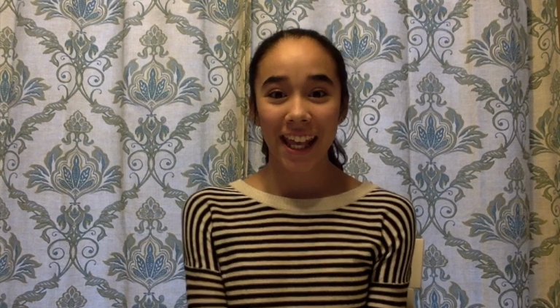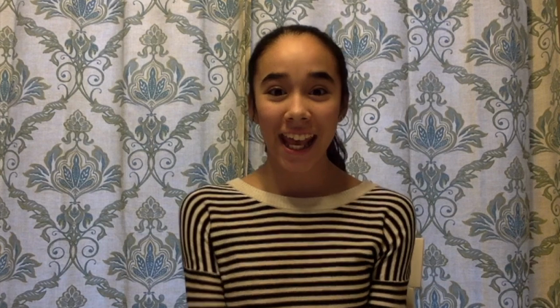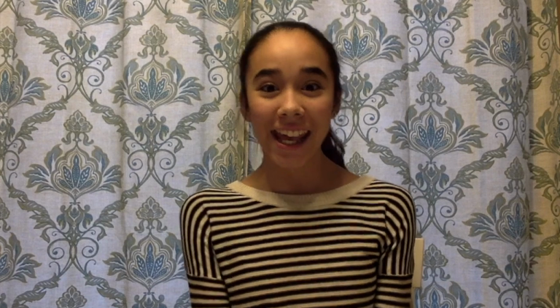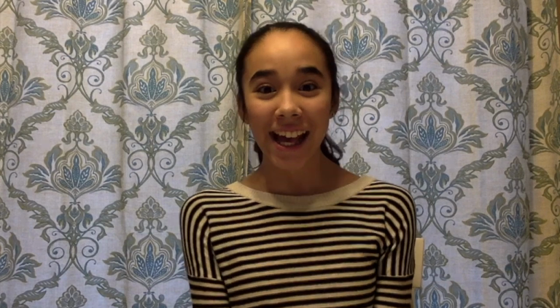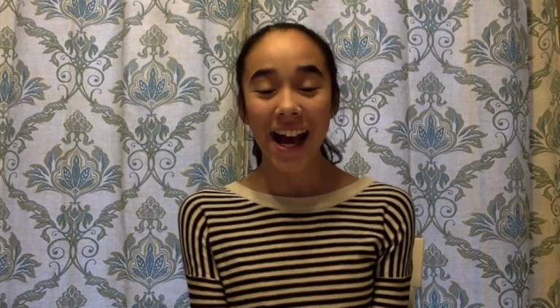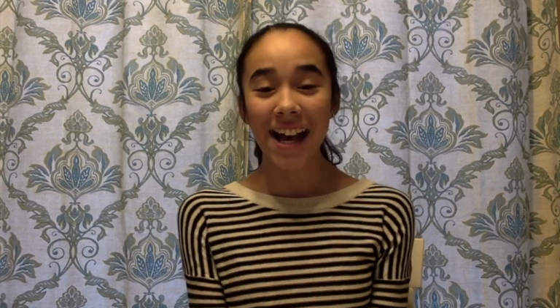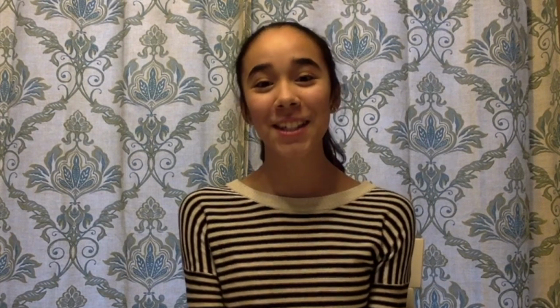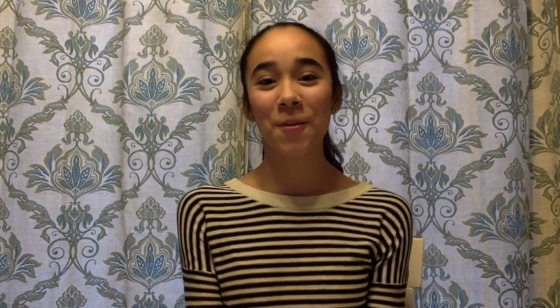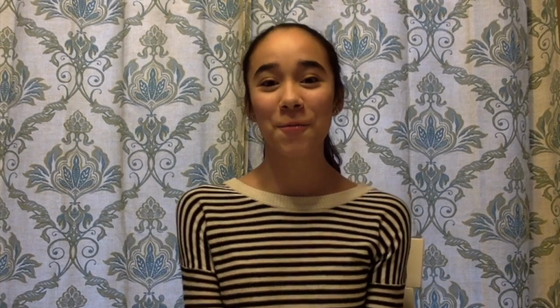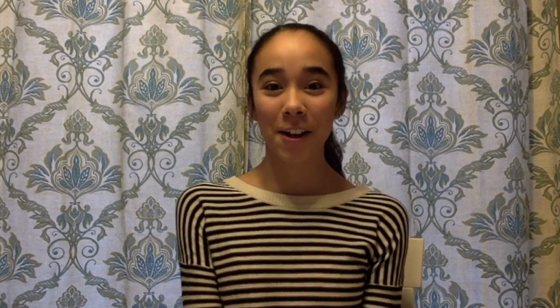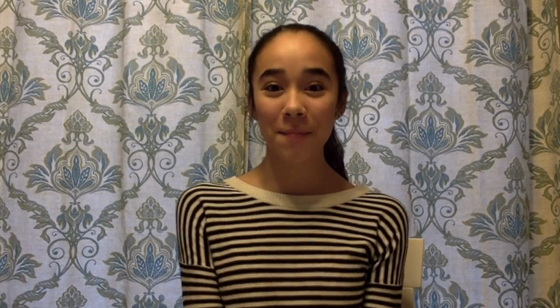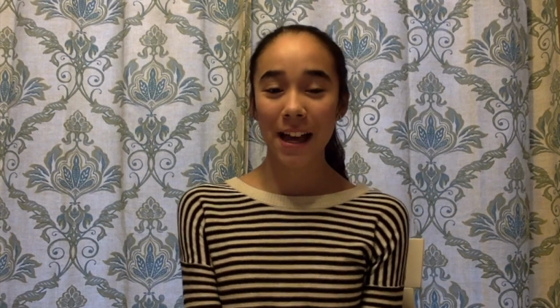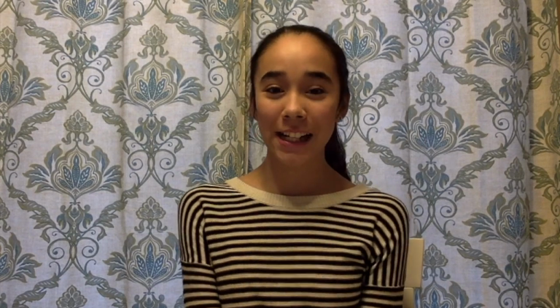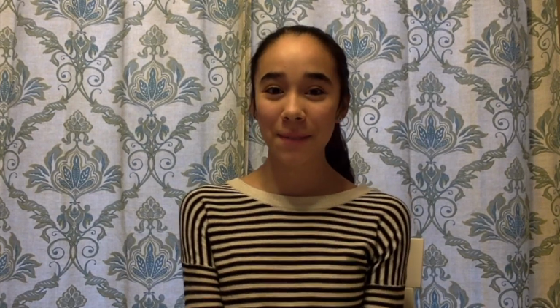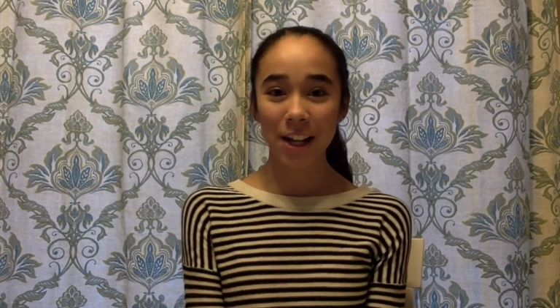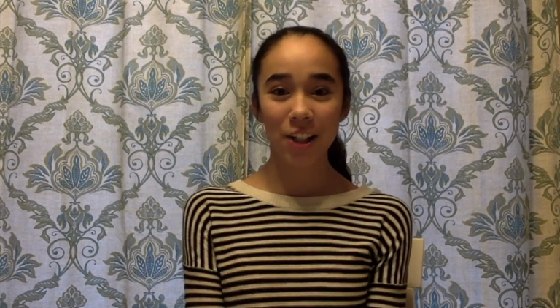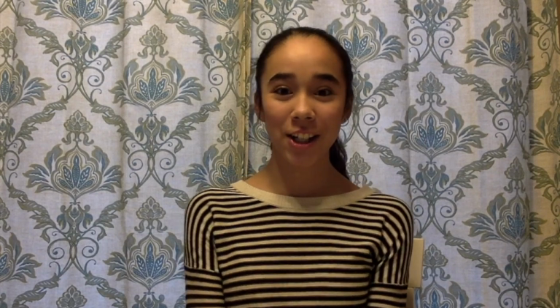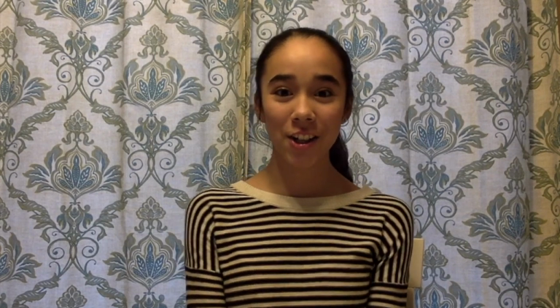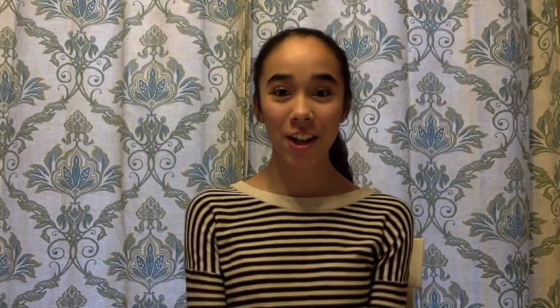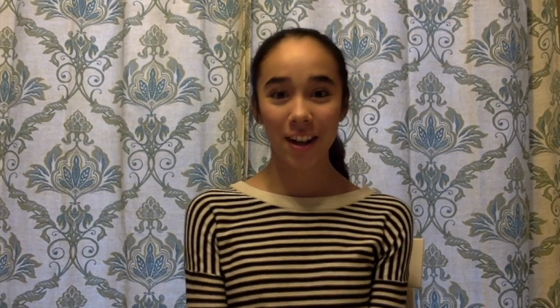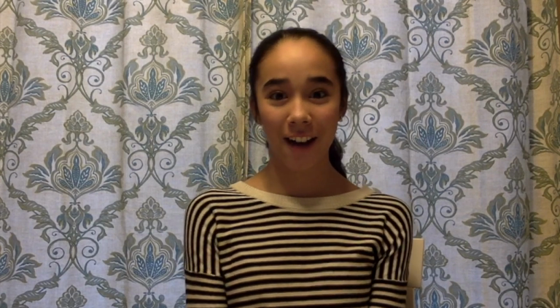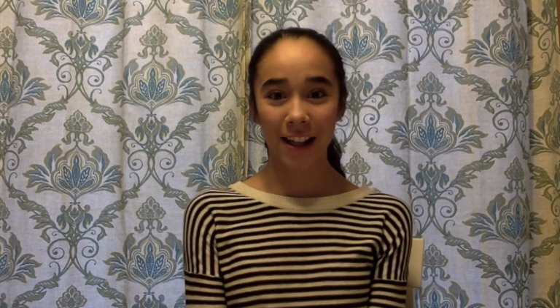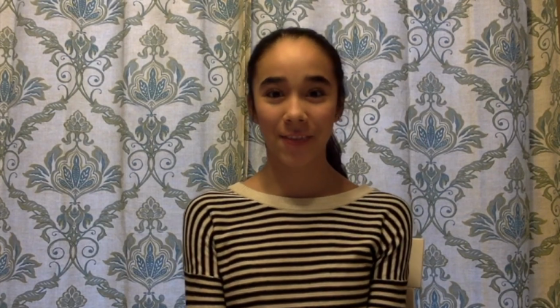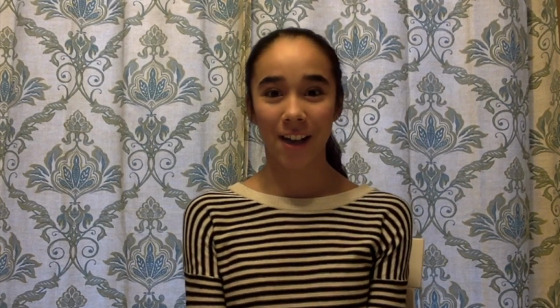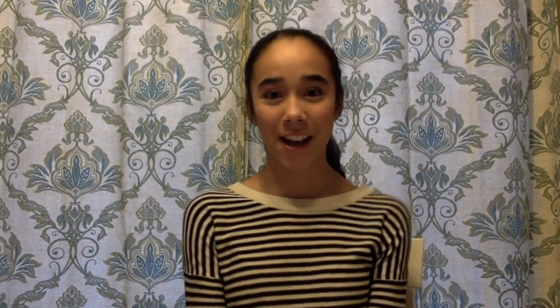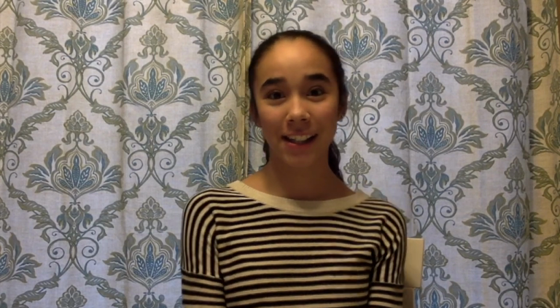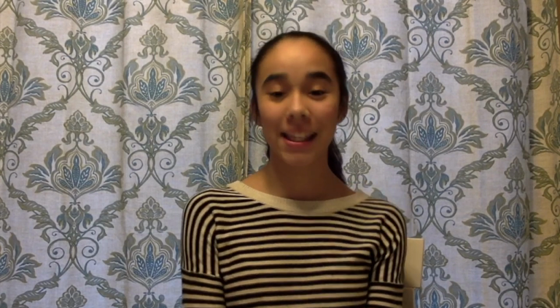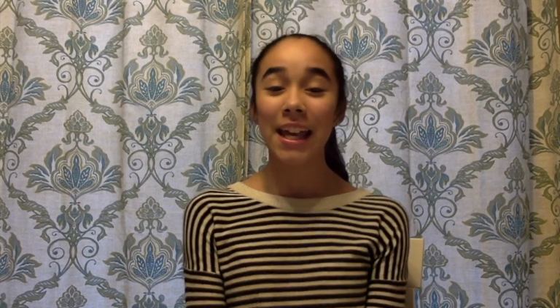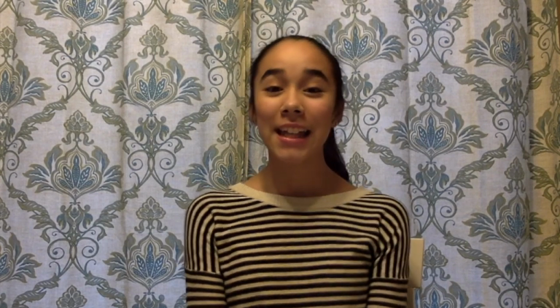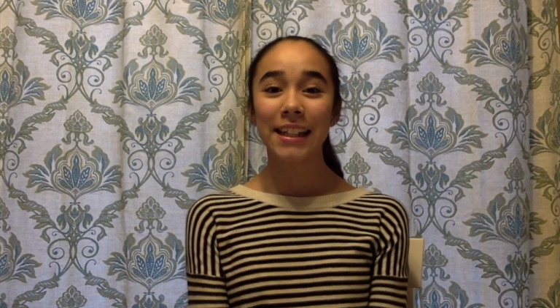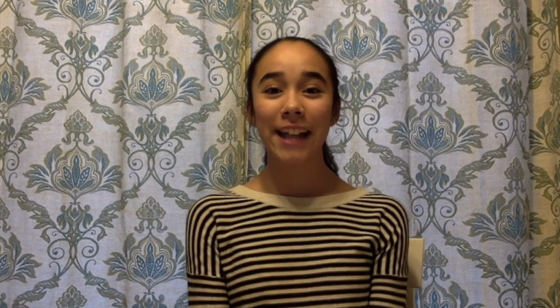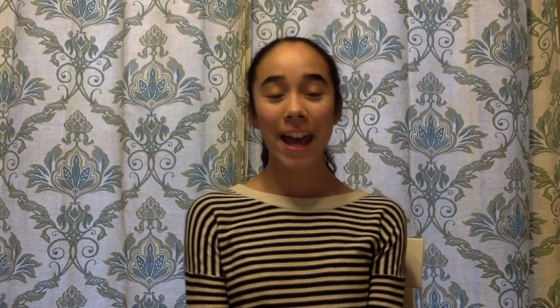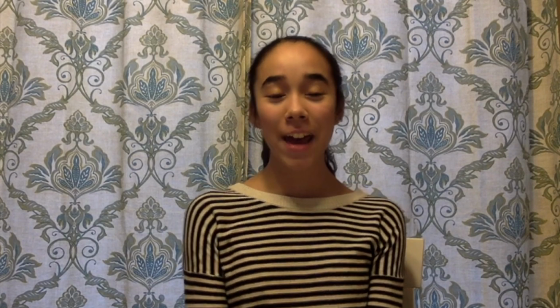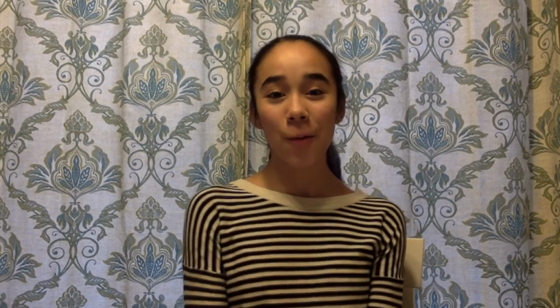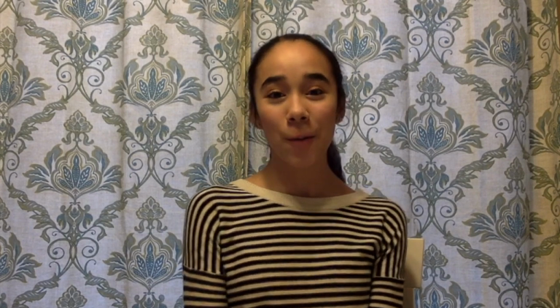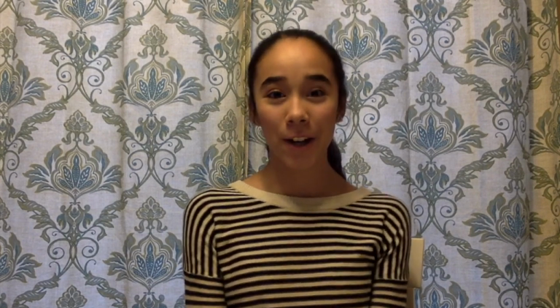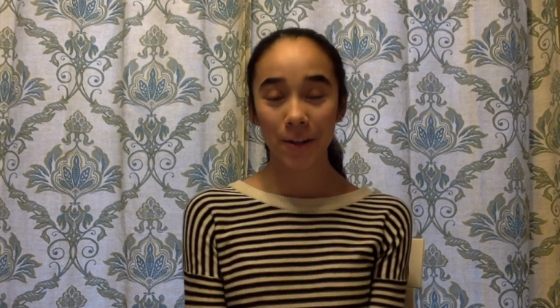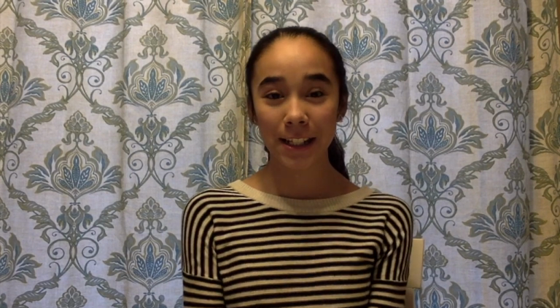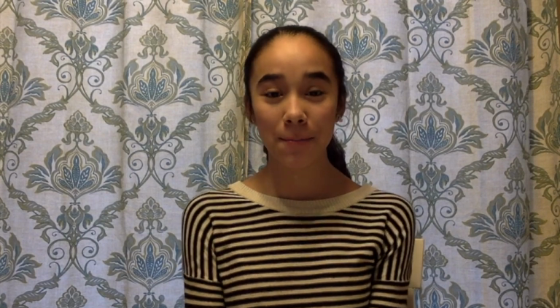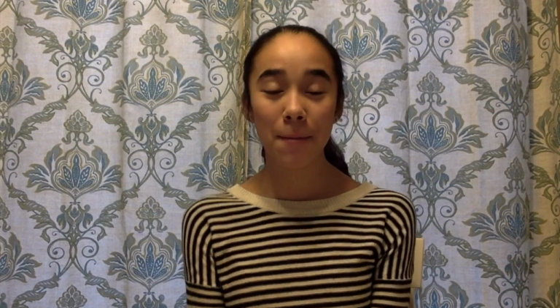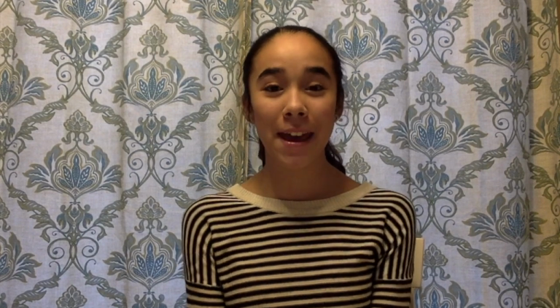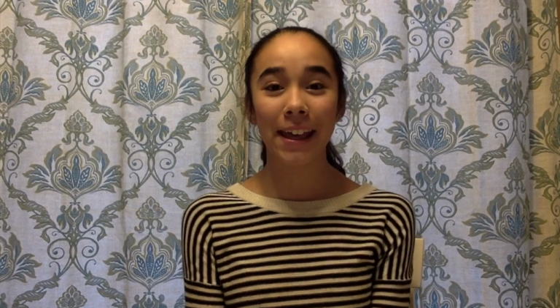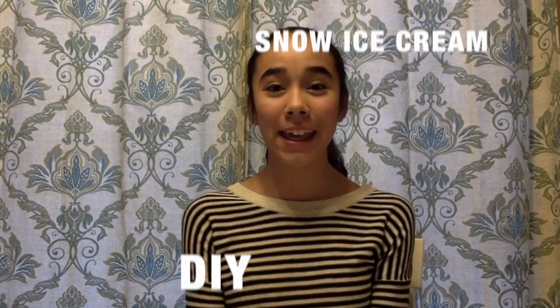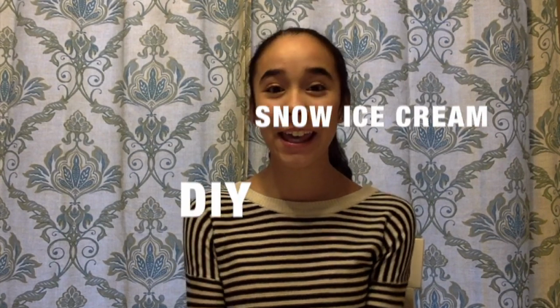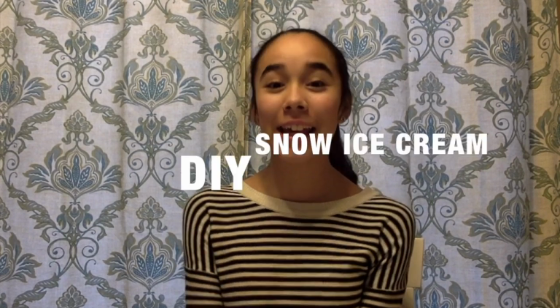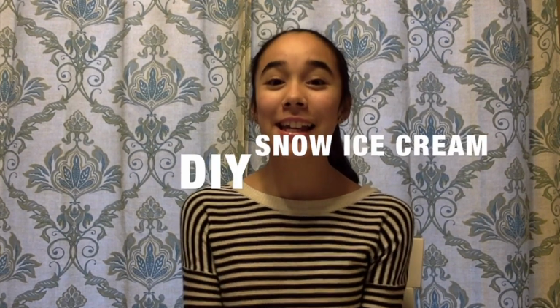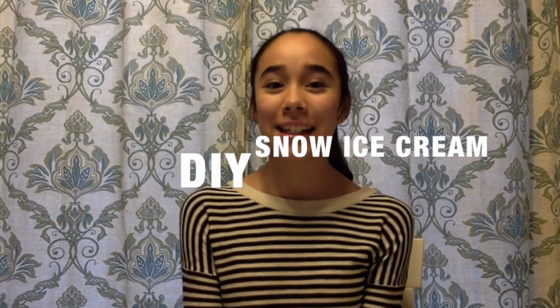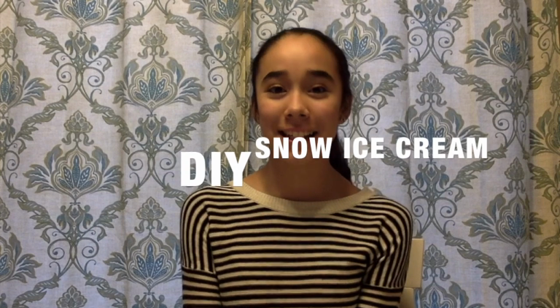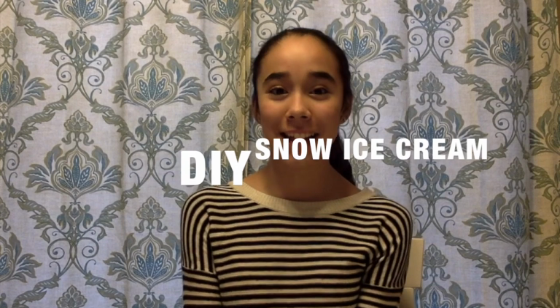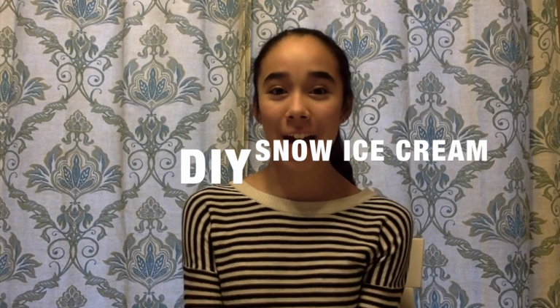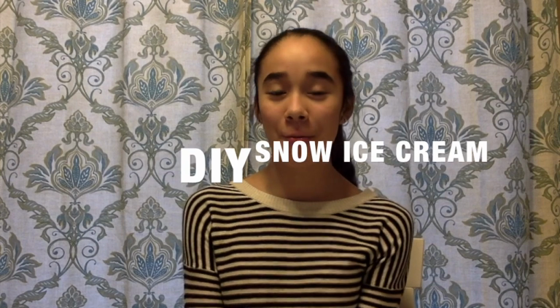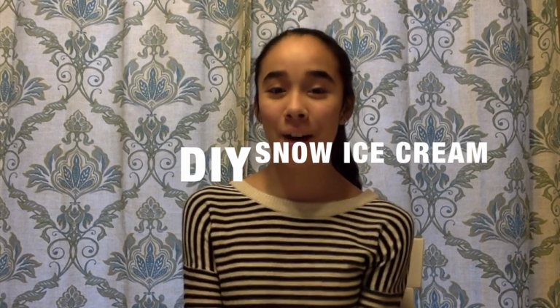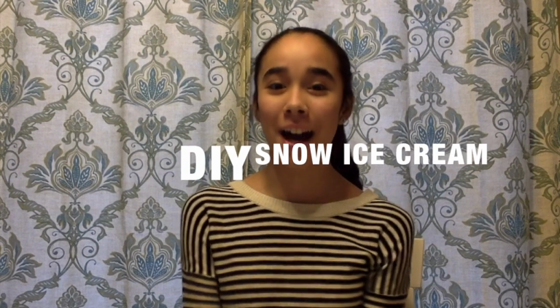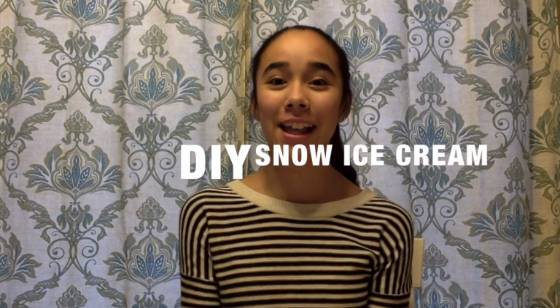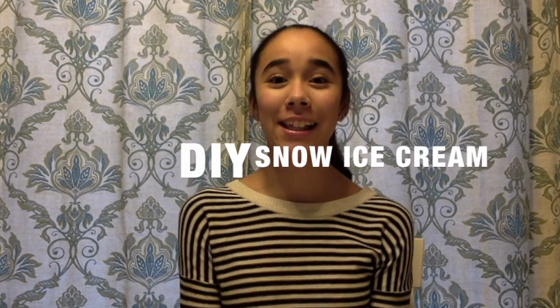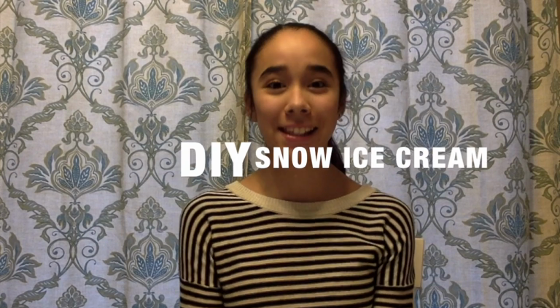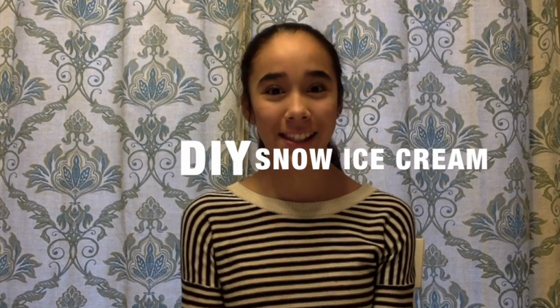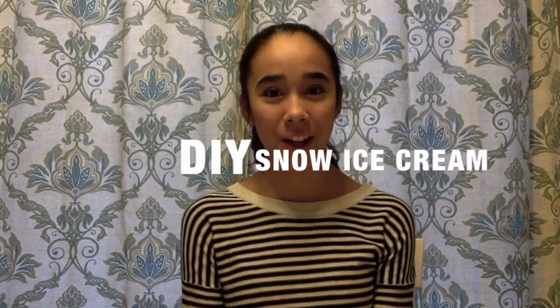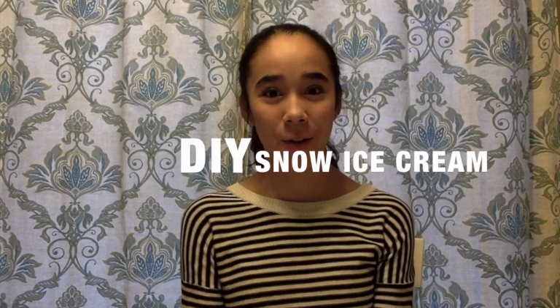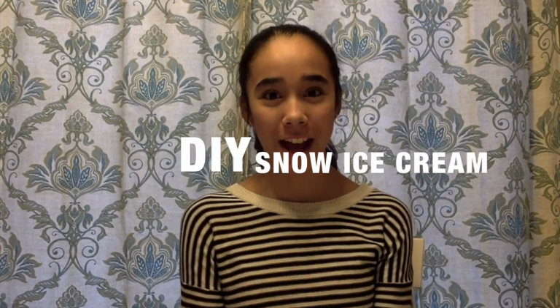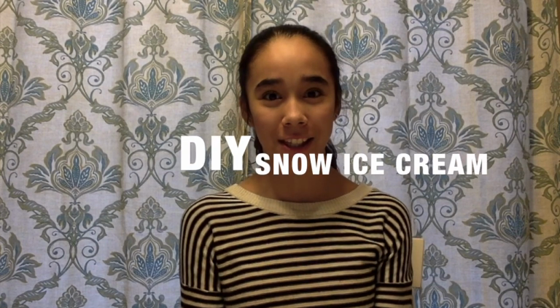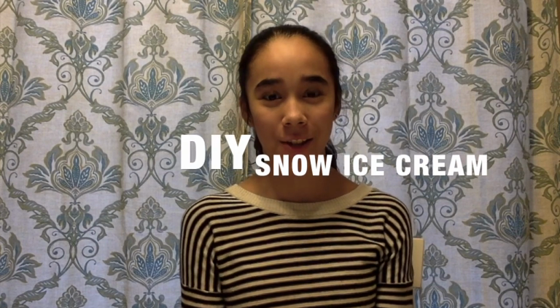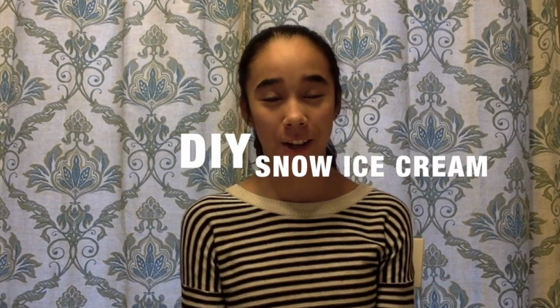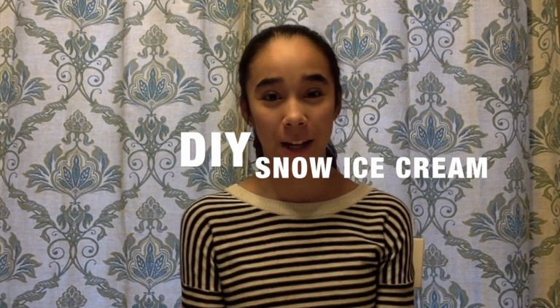Hey guys, welcome back to my channel, Nod's Vlog. Today we are going to be making DIY snow ice cream.